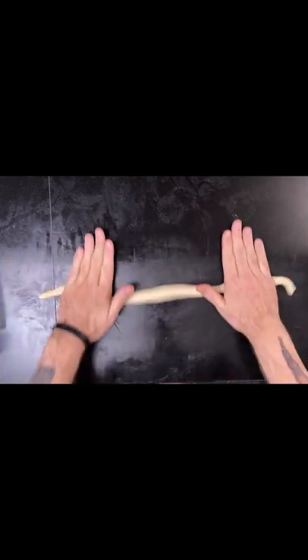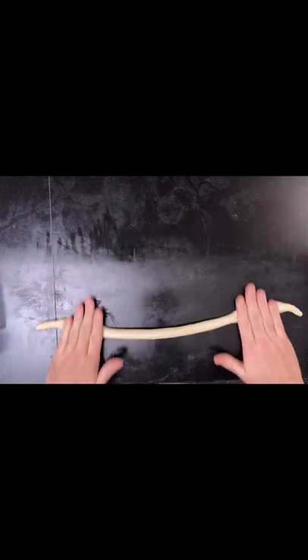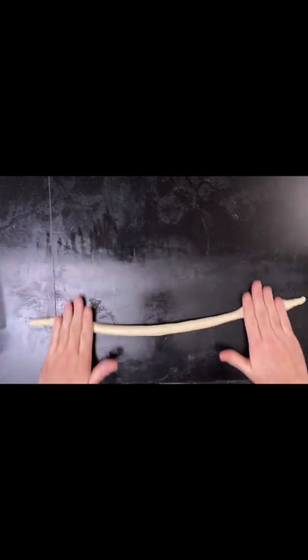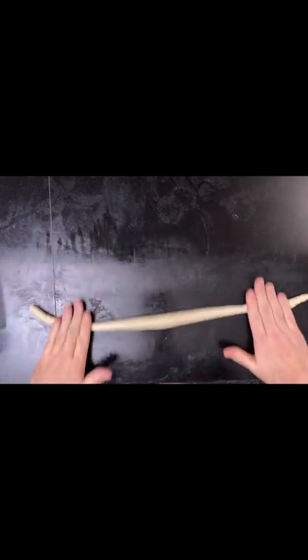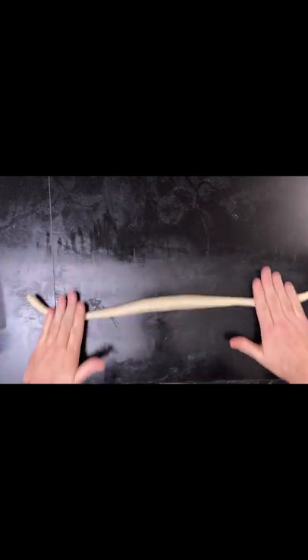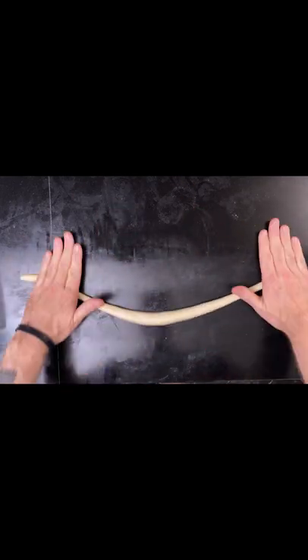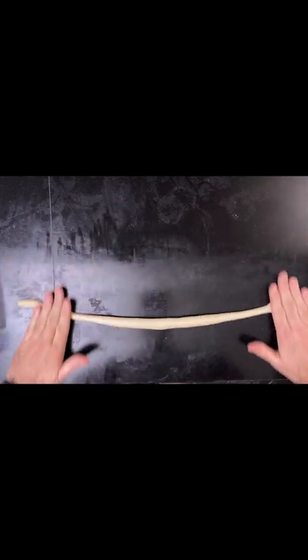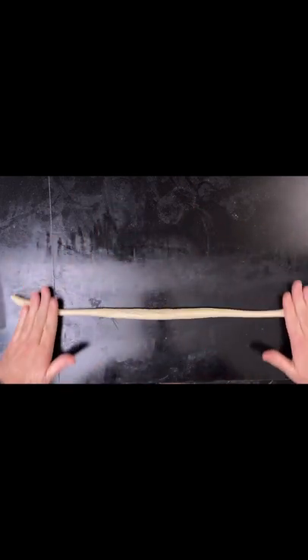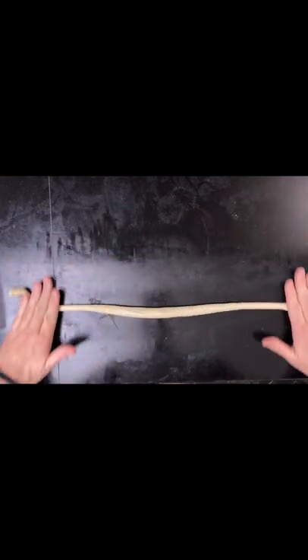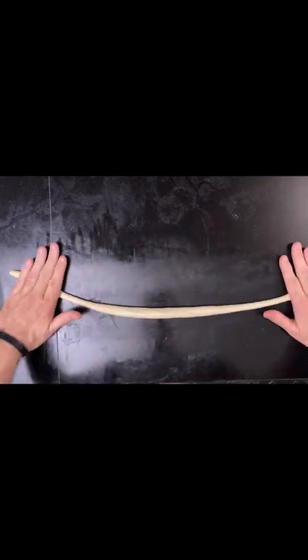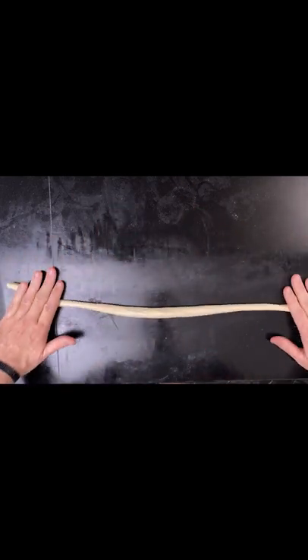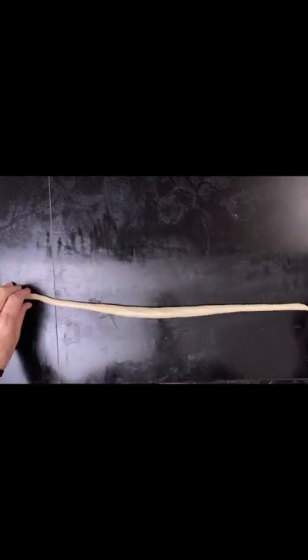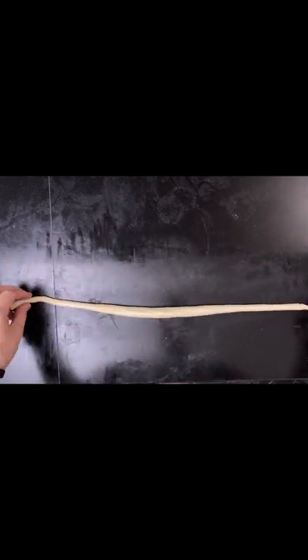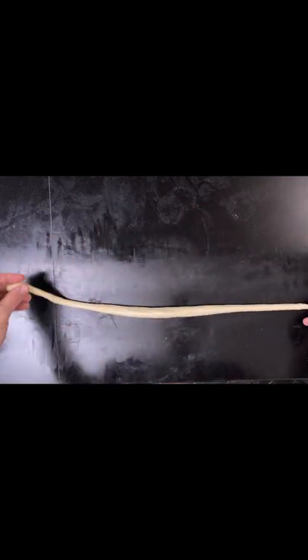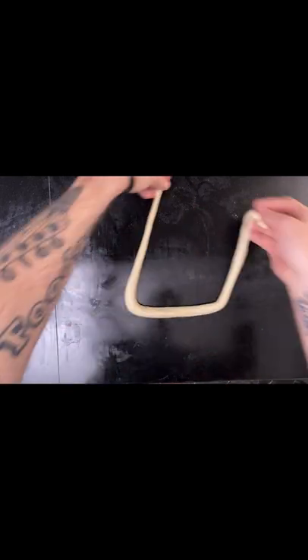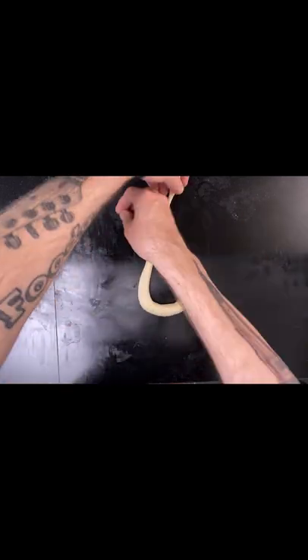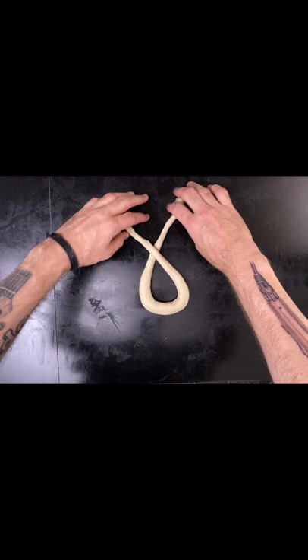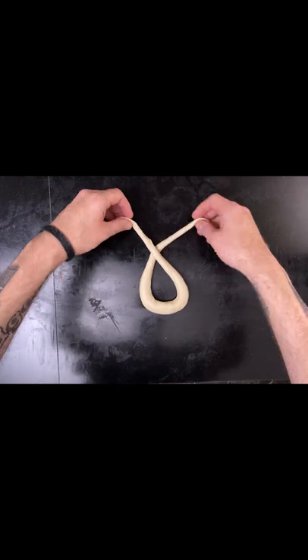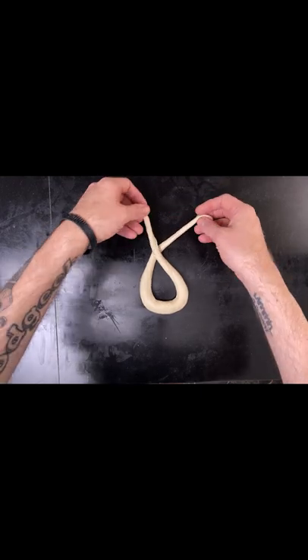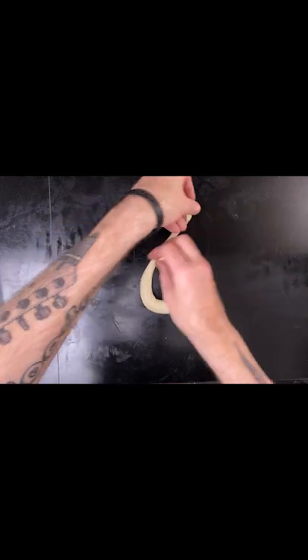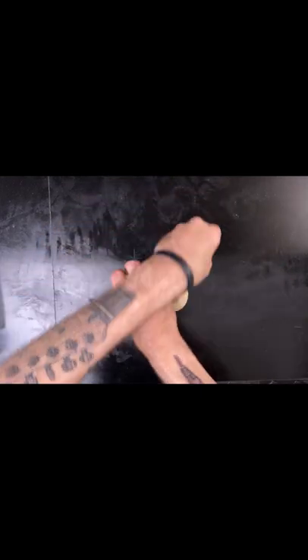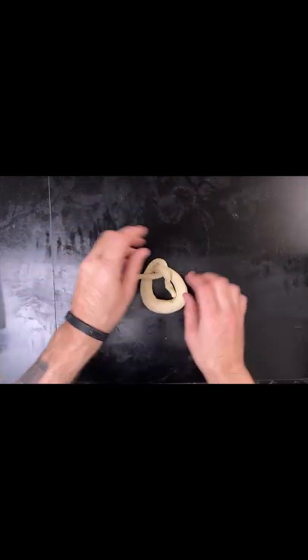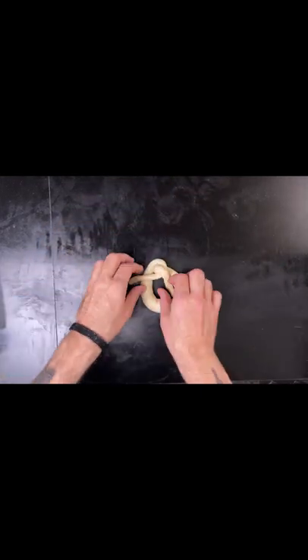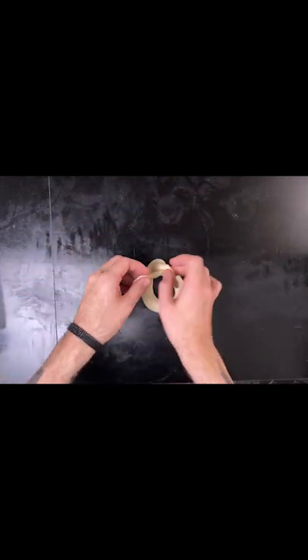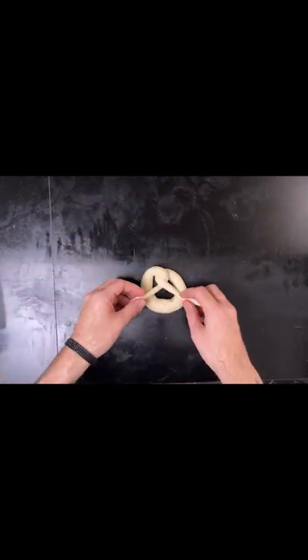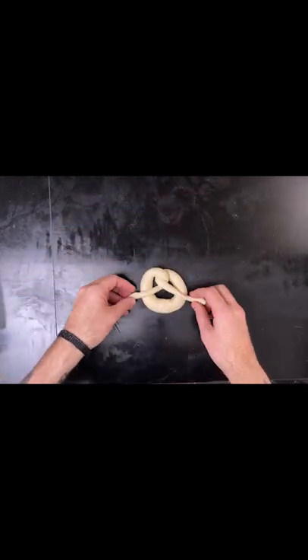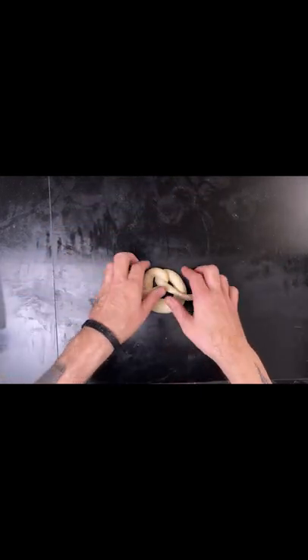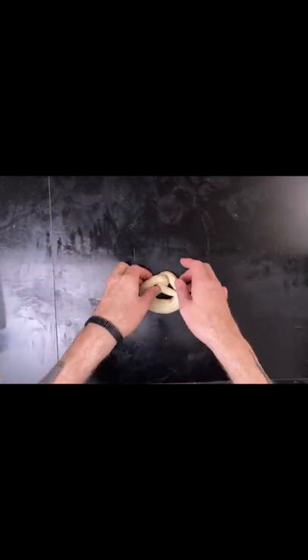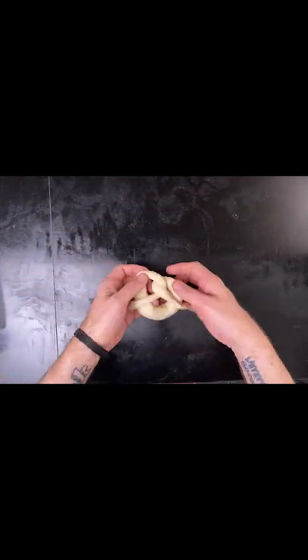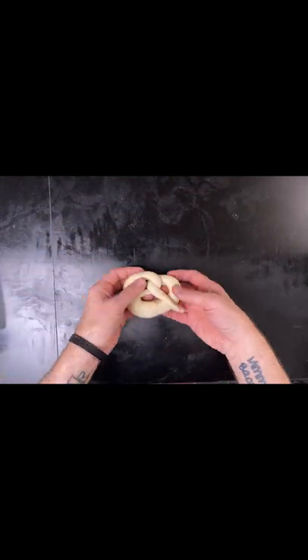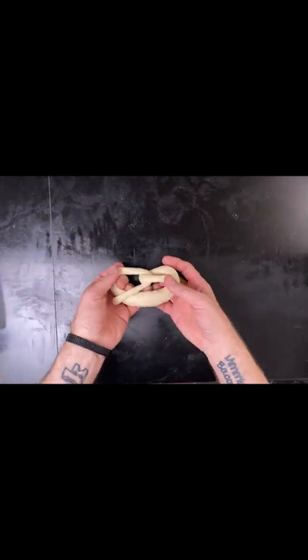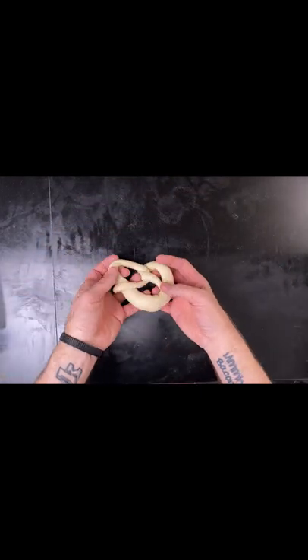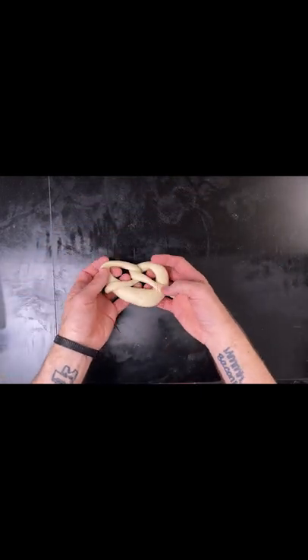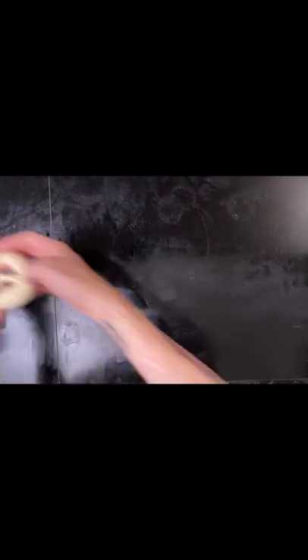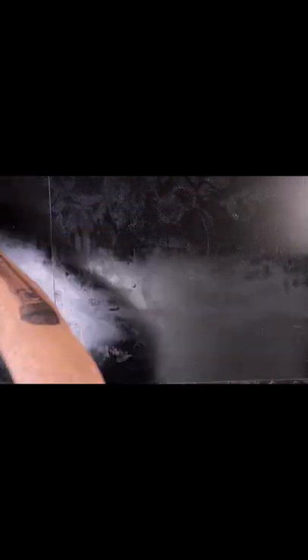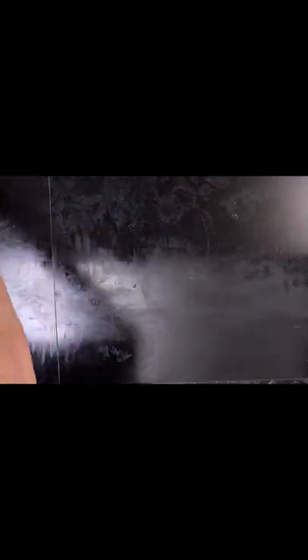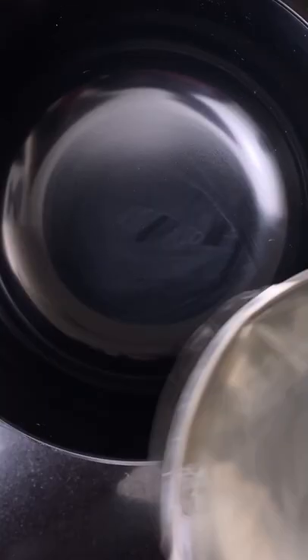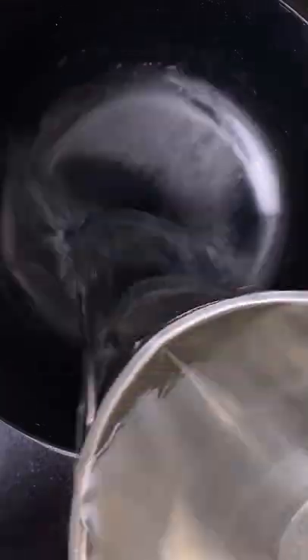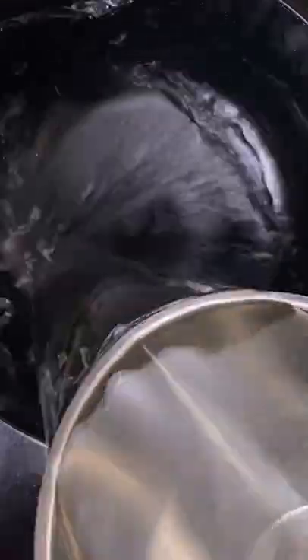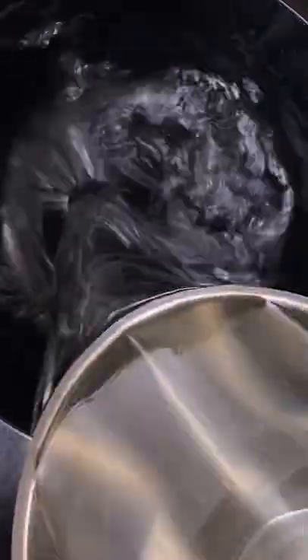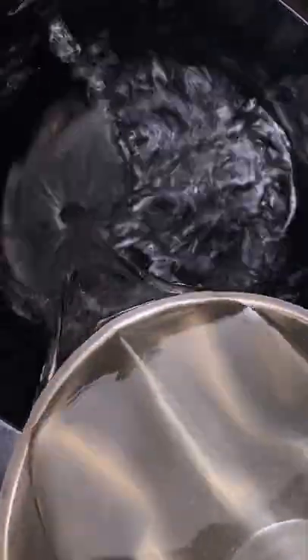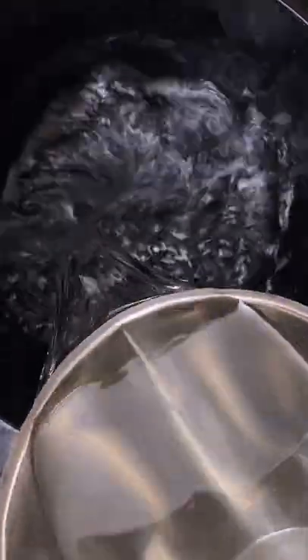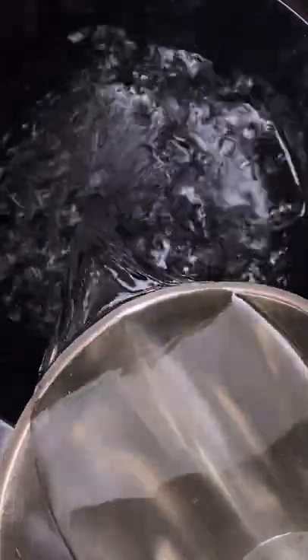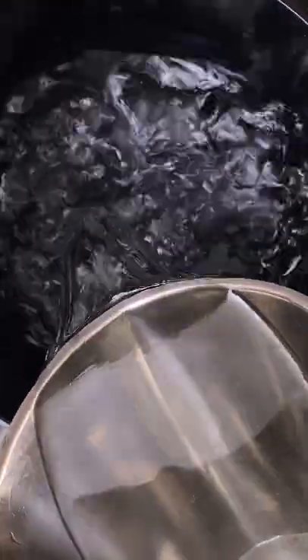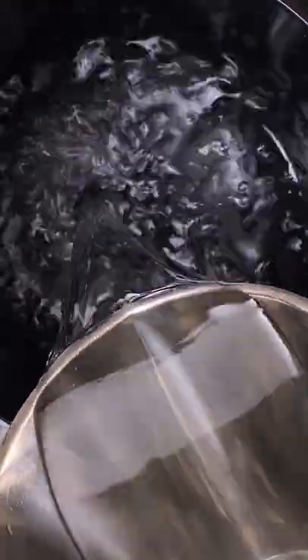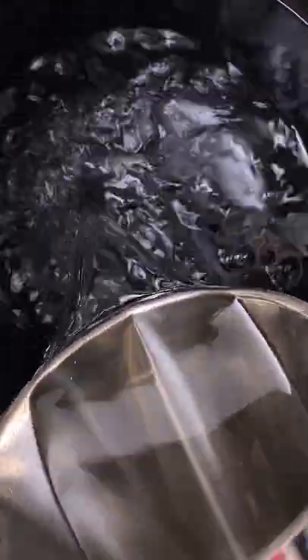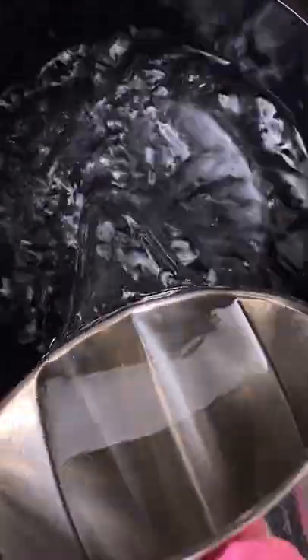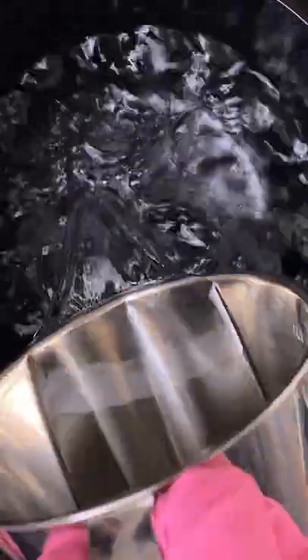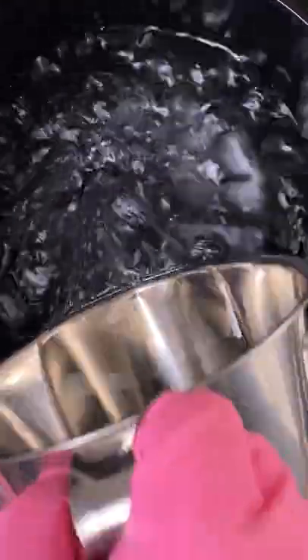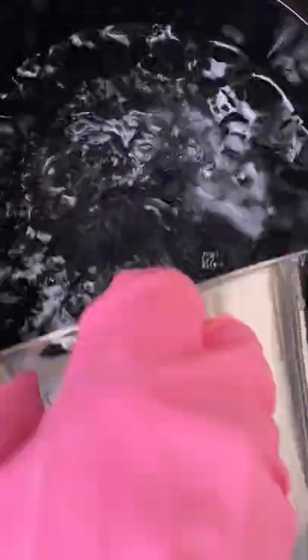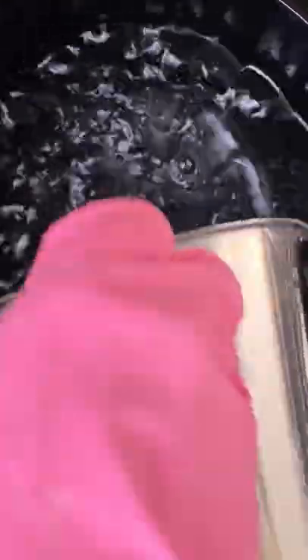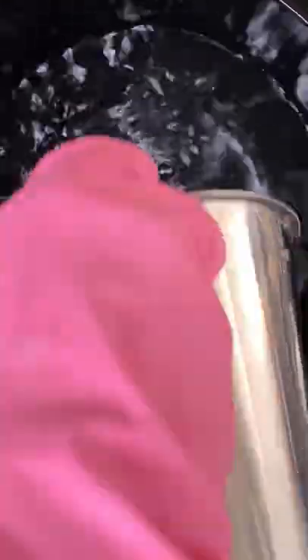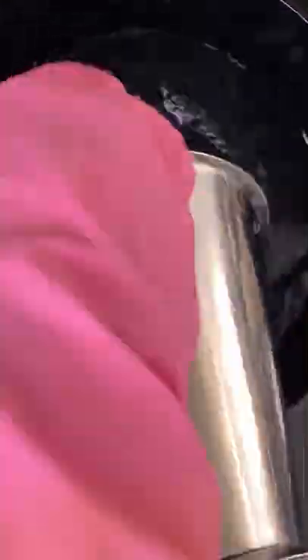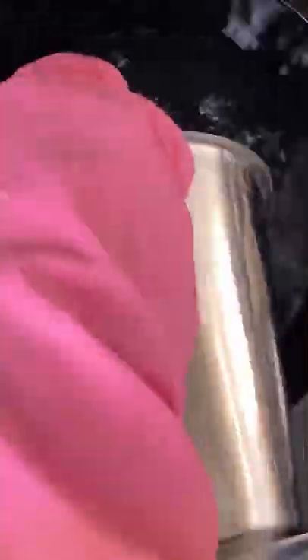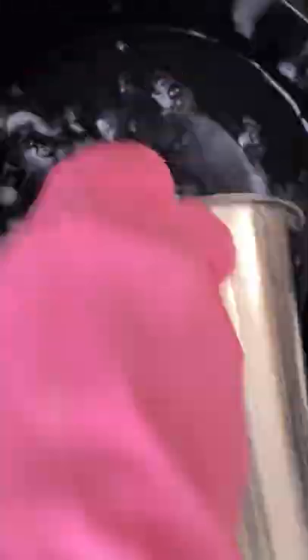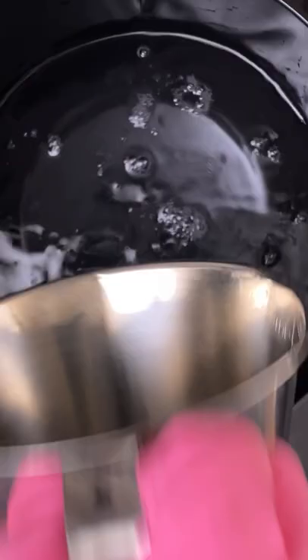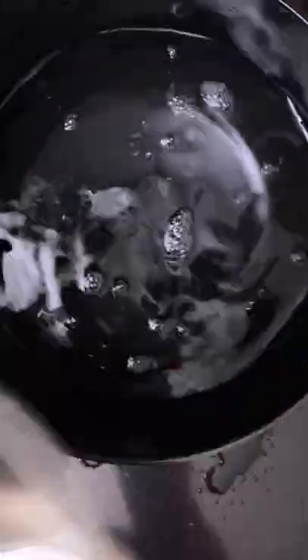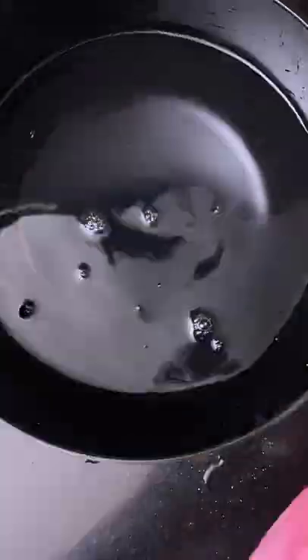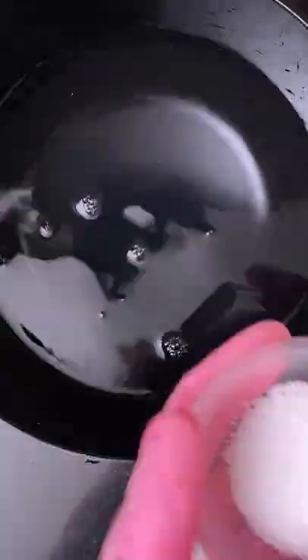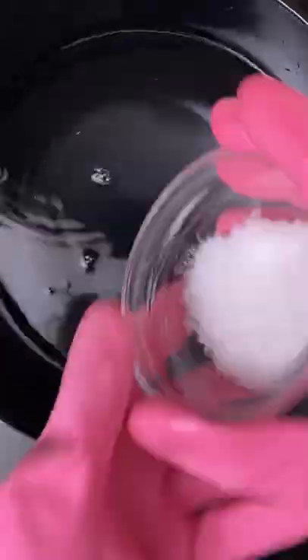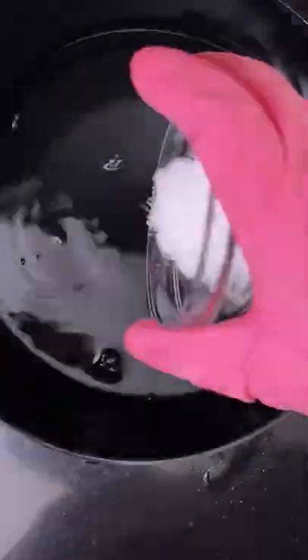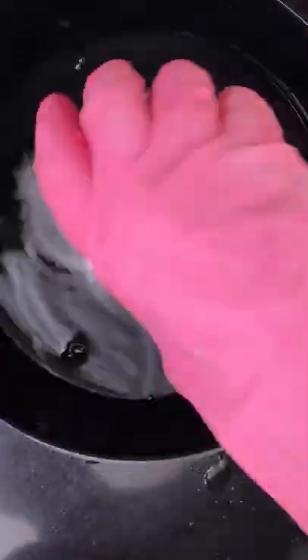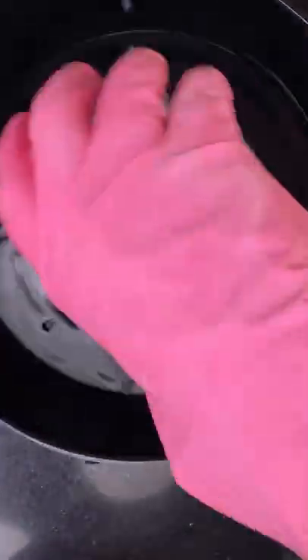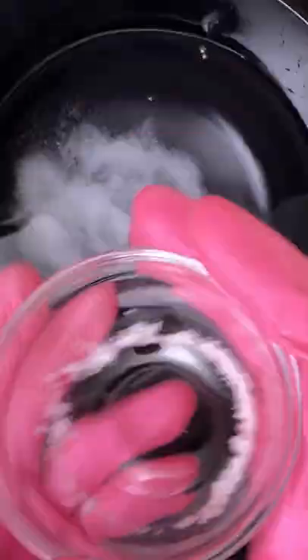Let the pretzels proof for 2 hours. Heat your oven to 450. Make a mixture of 1 liter of water and 30 grams of food grade lye.